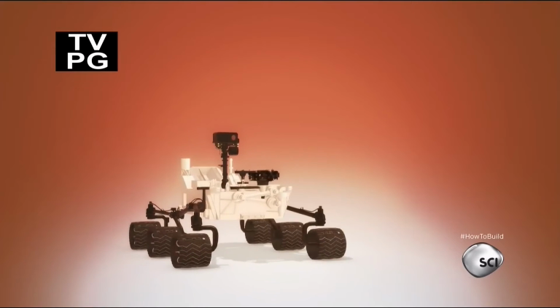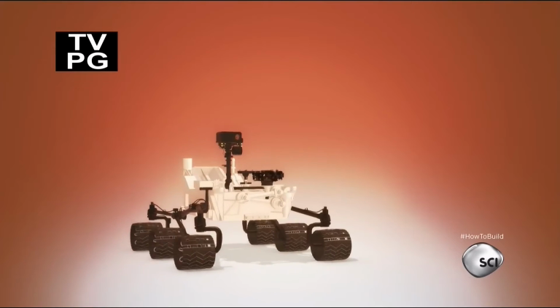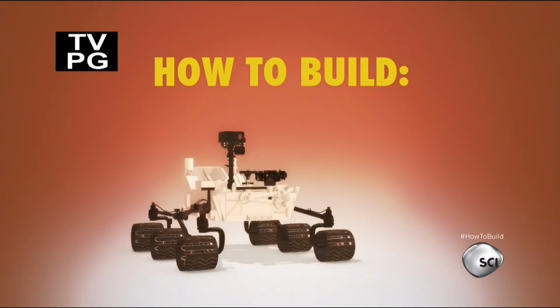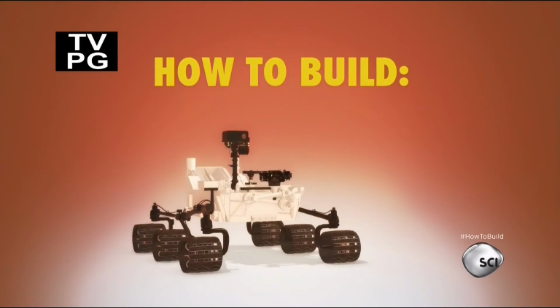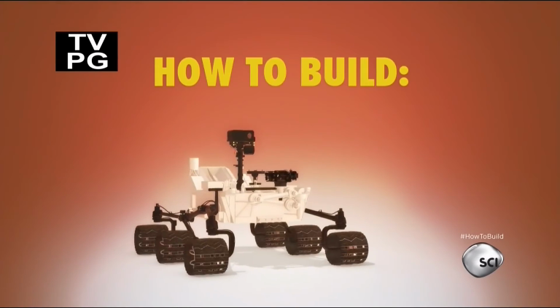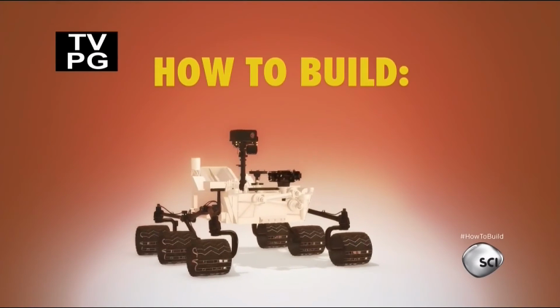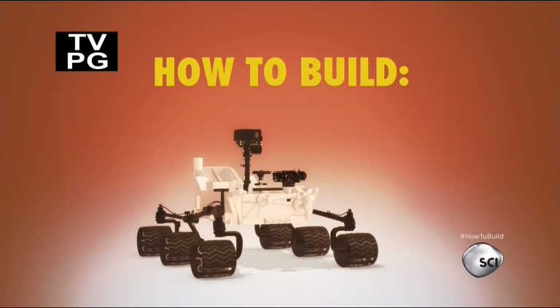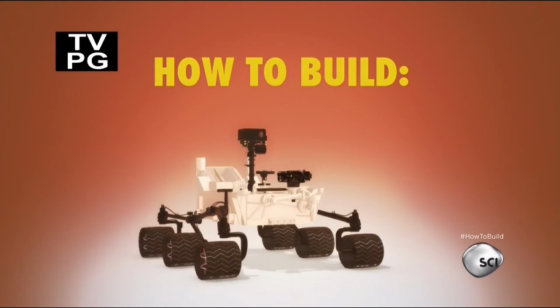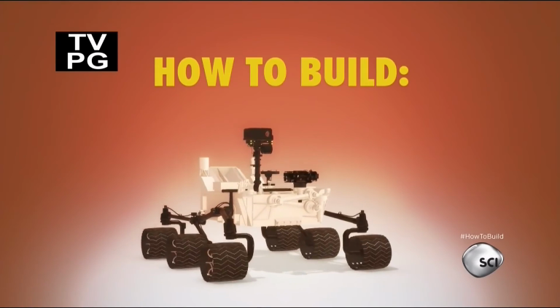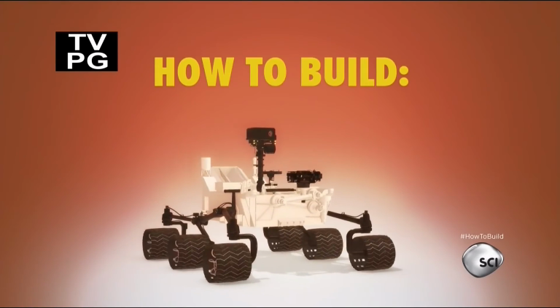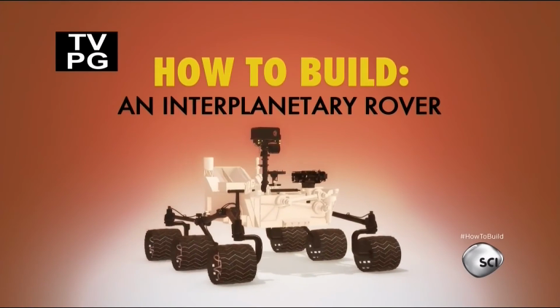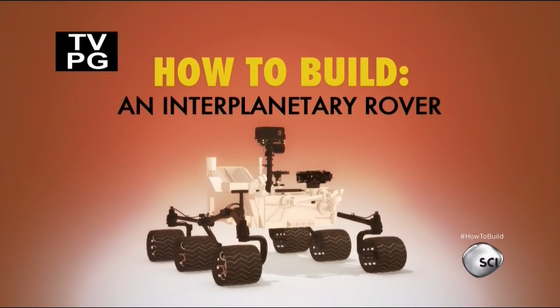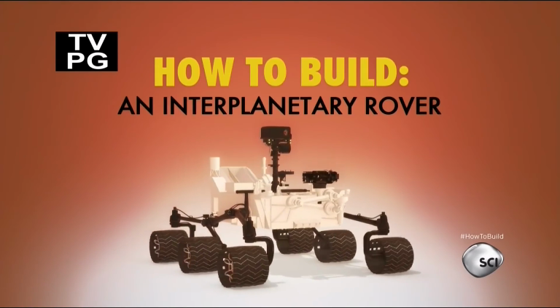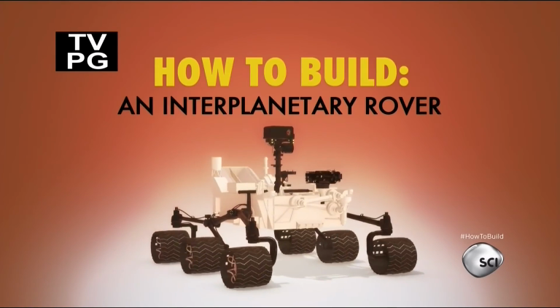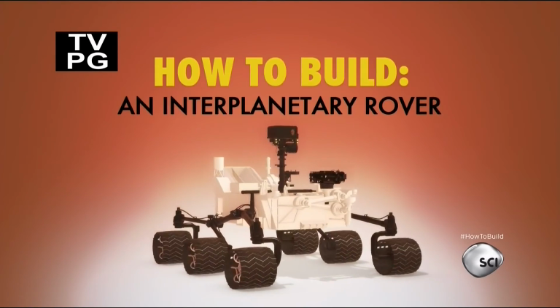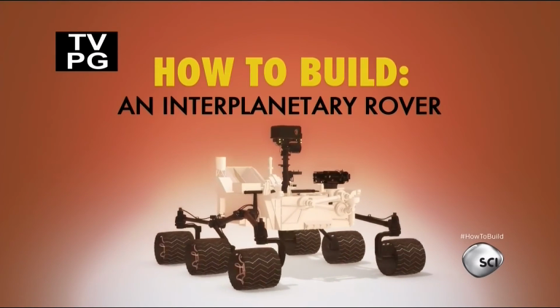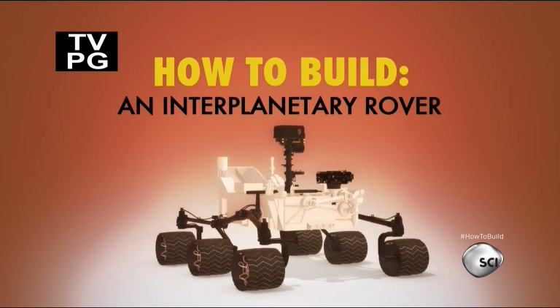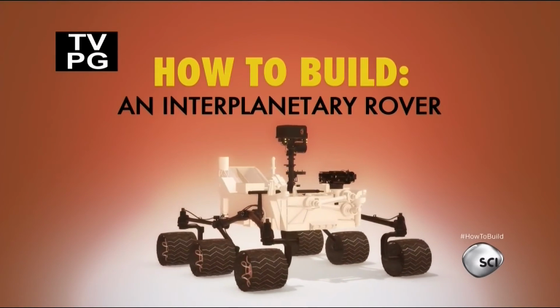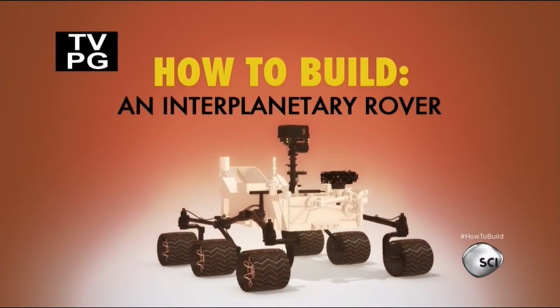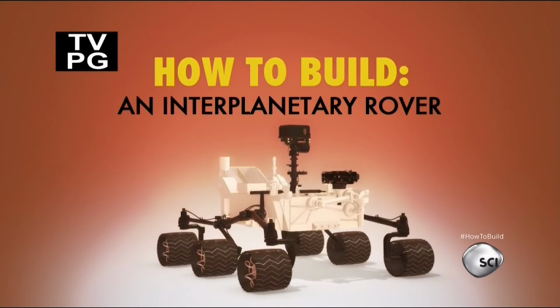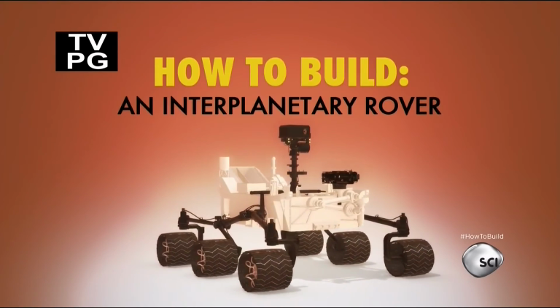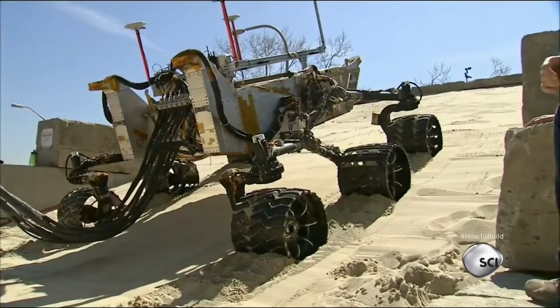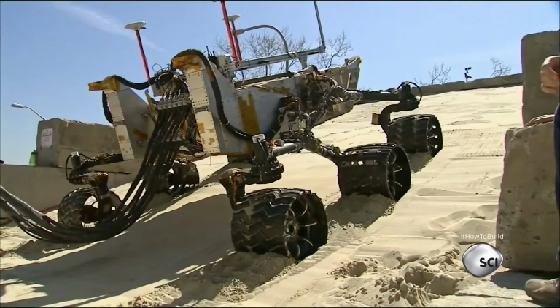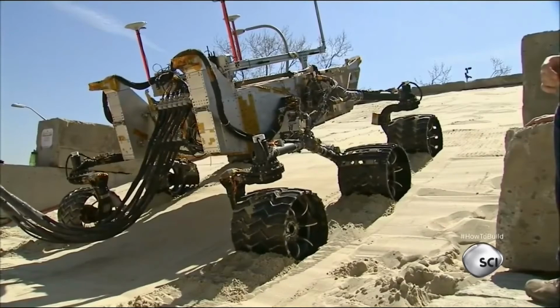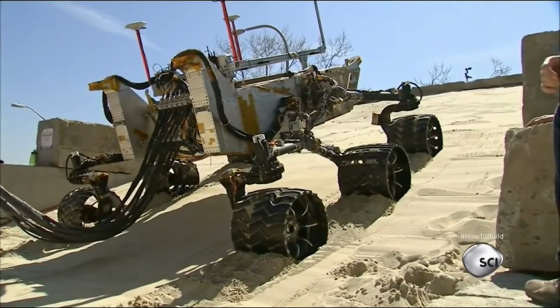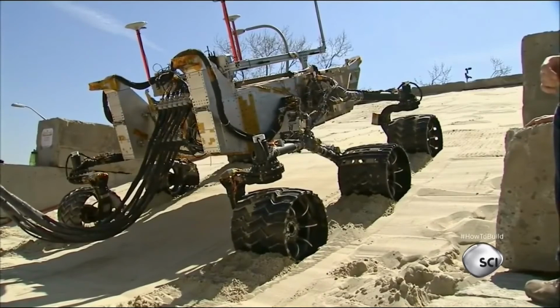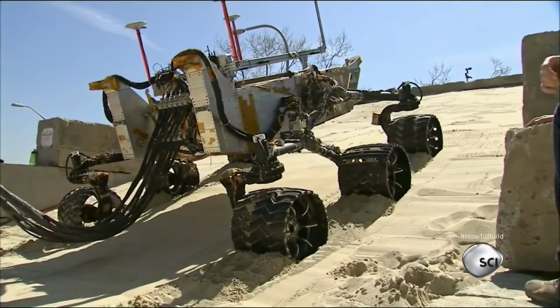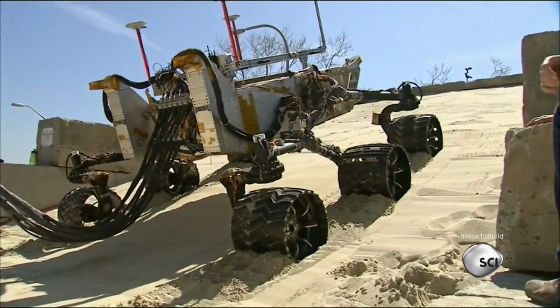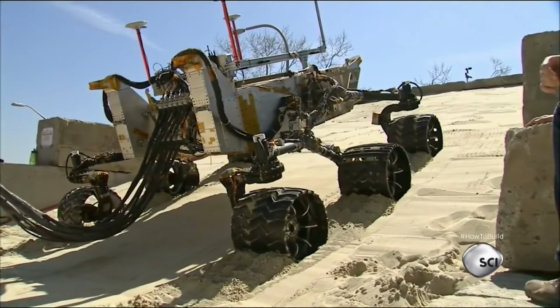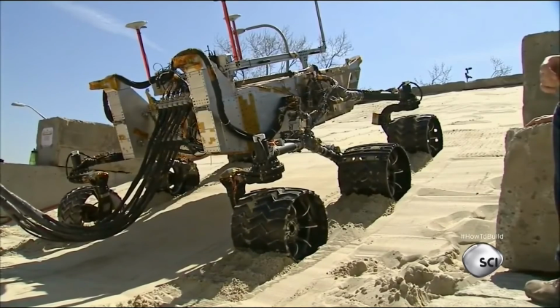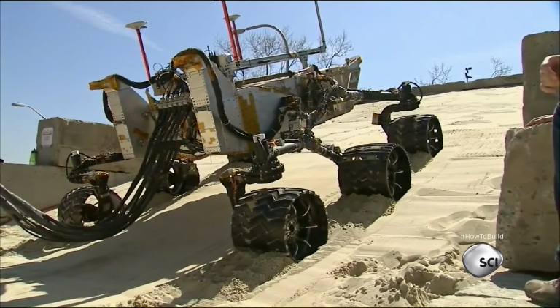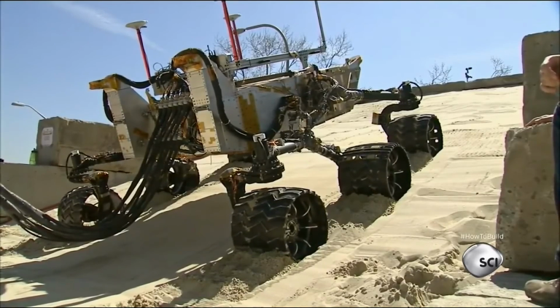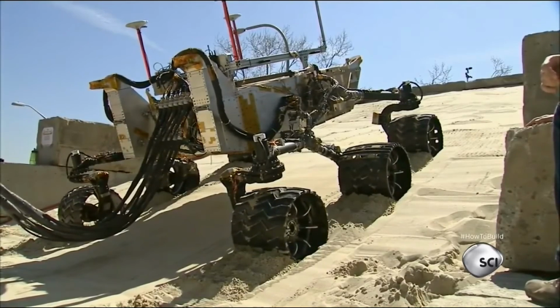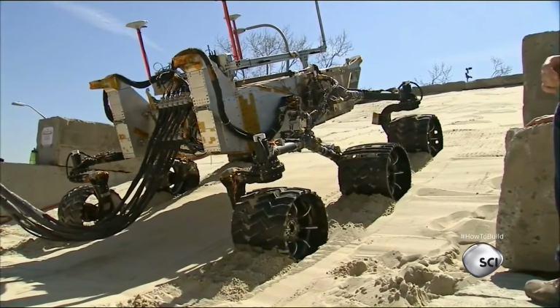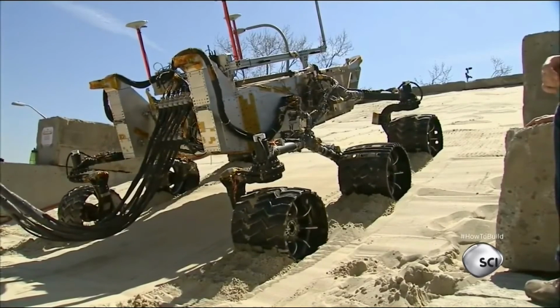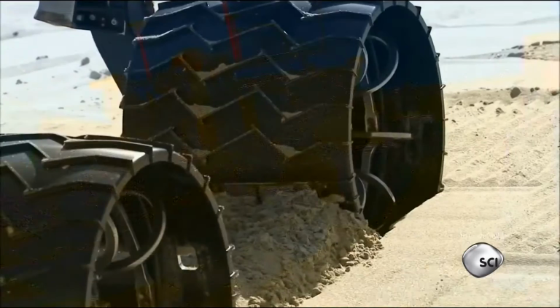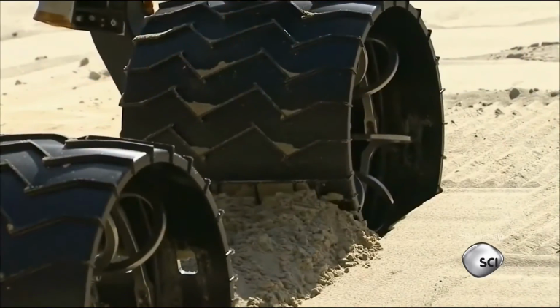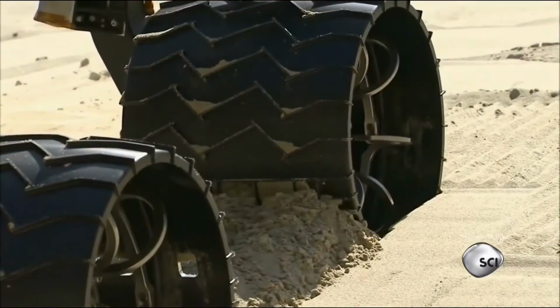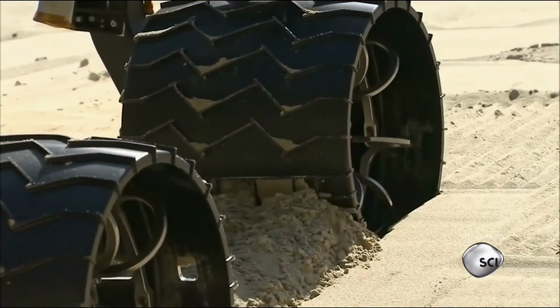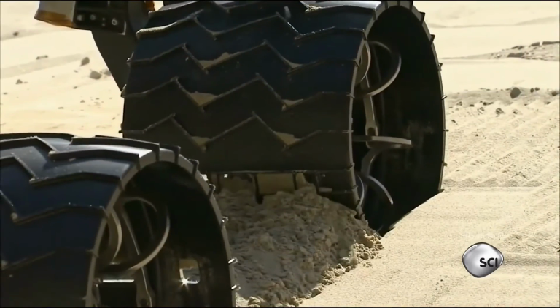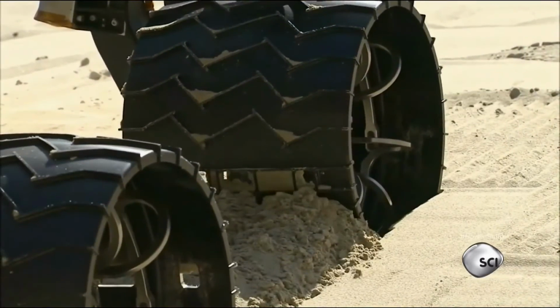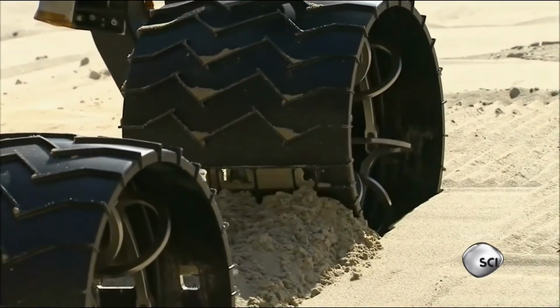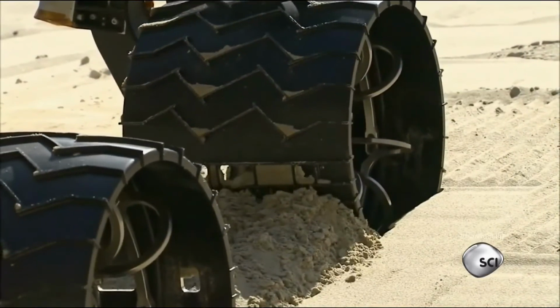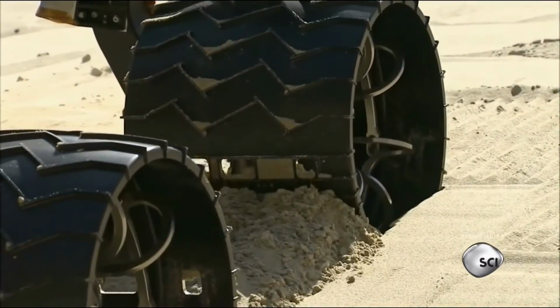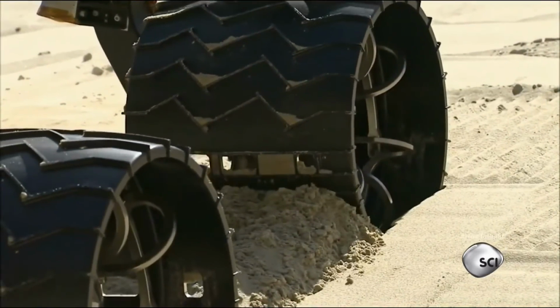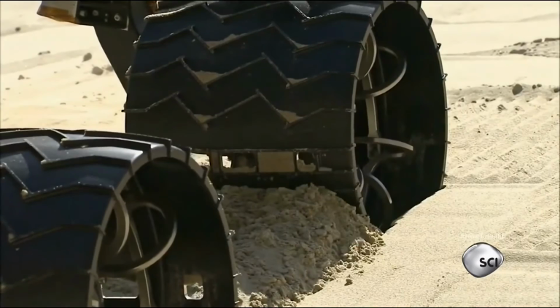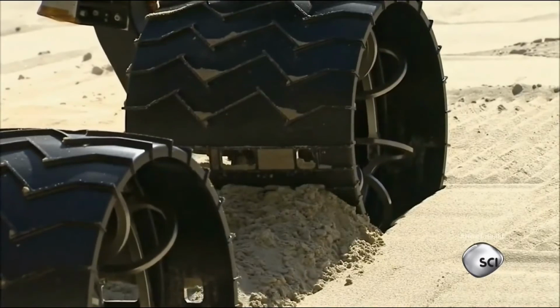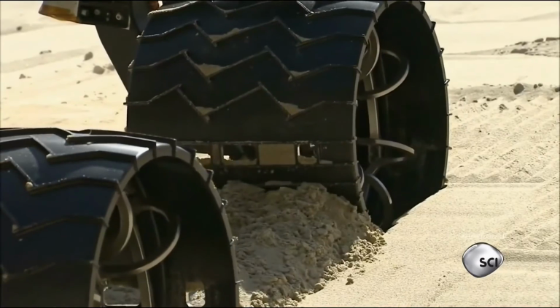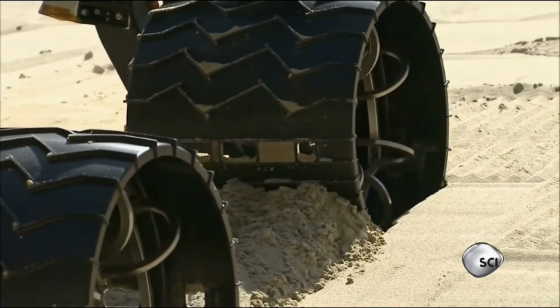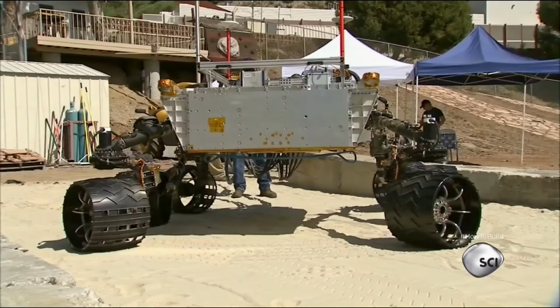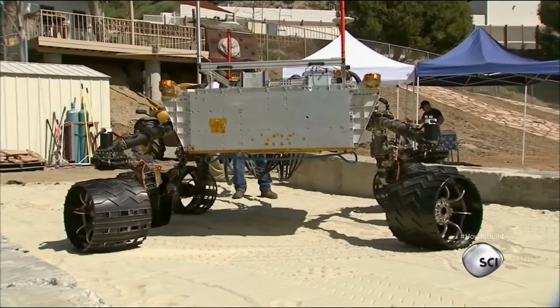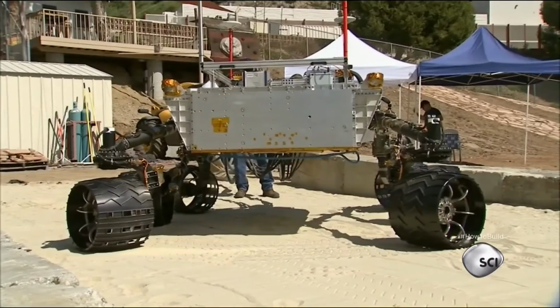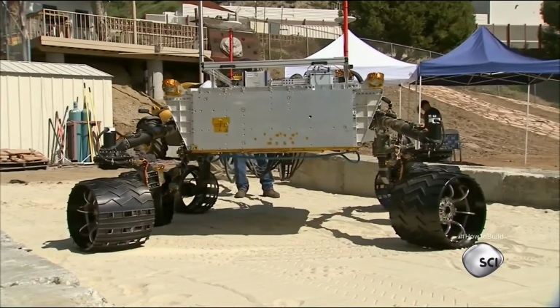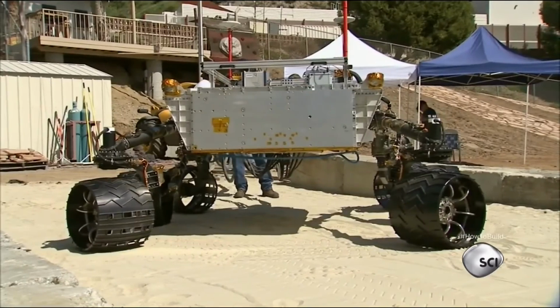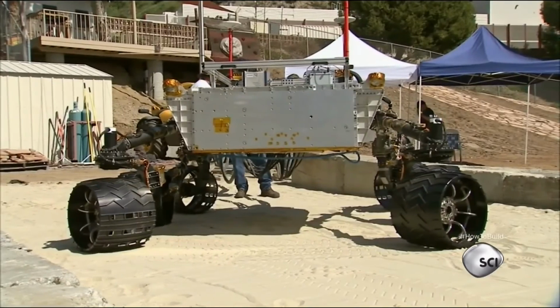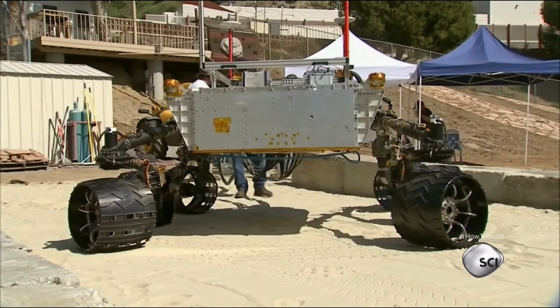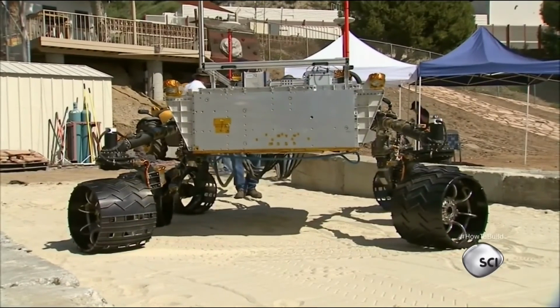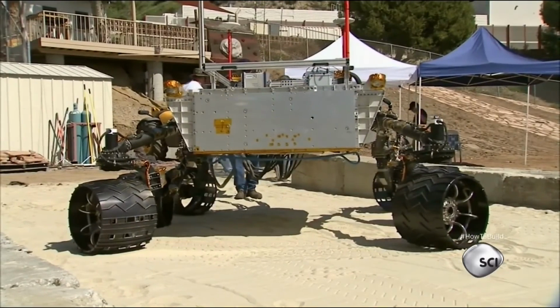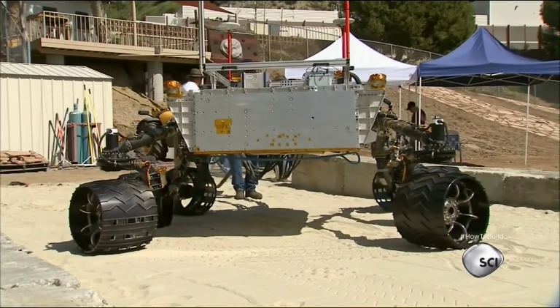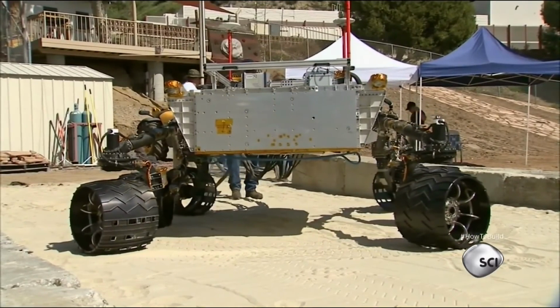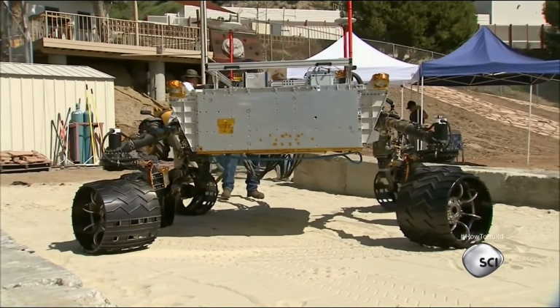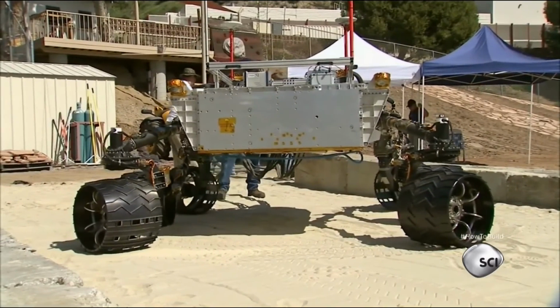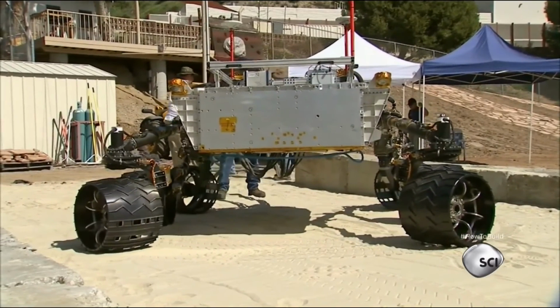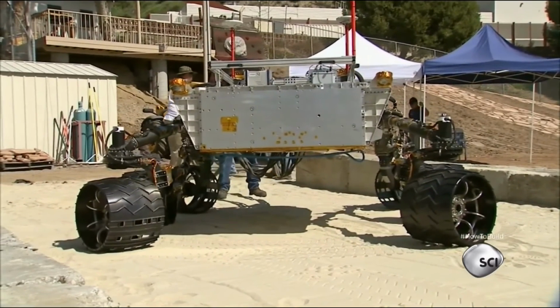How to build an interplanetary rover. The terrain on the alien planet you'll visit could be treacherous, so you'll need your rover to be extremely agile.